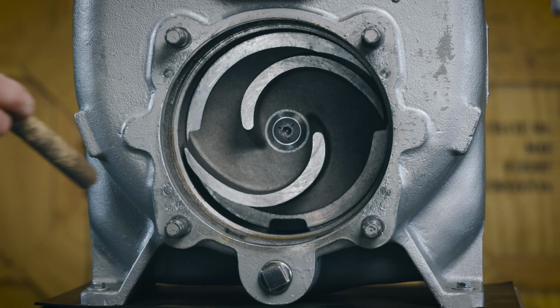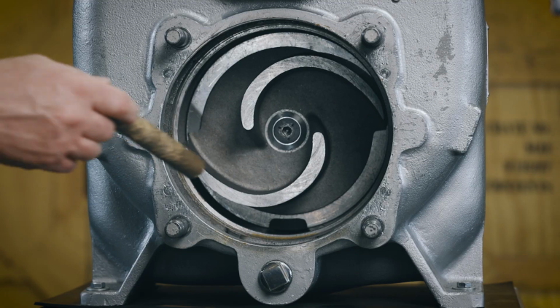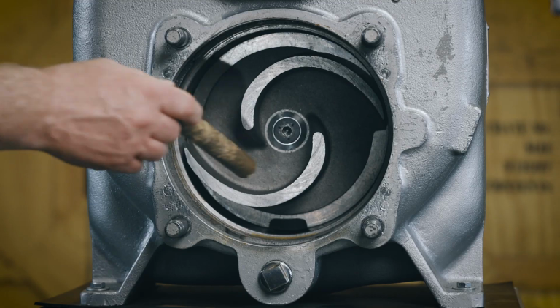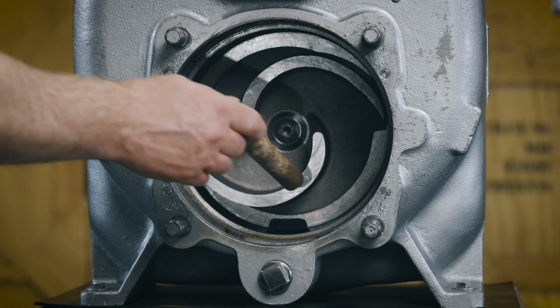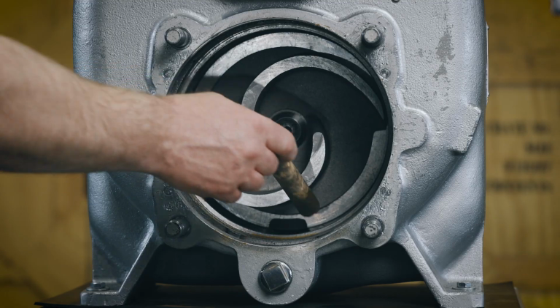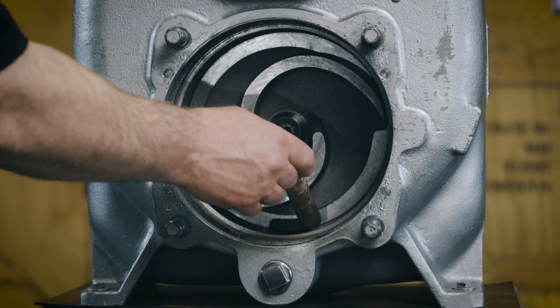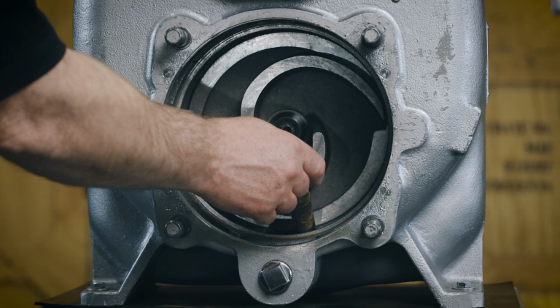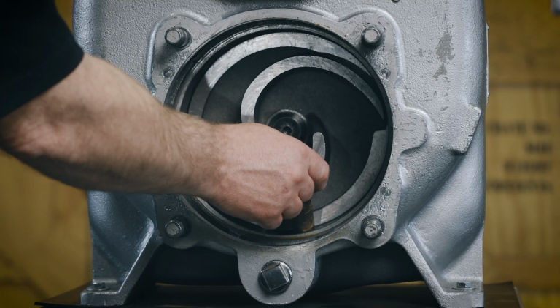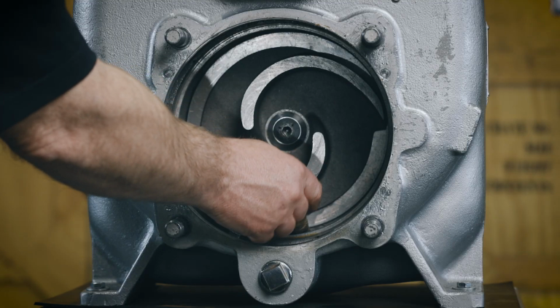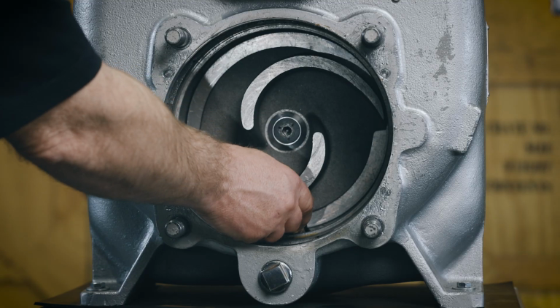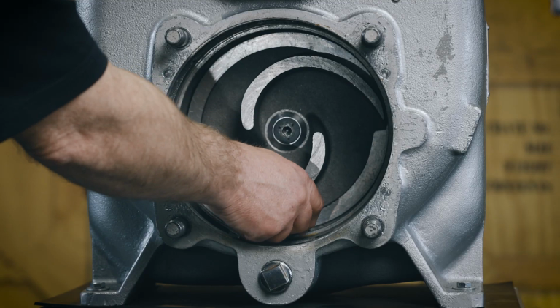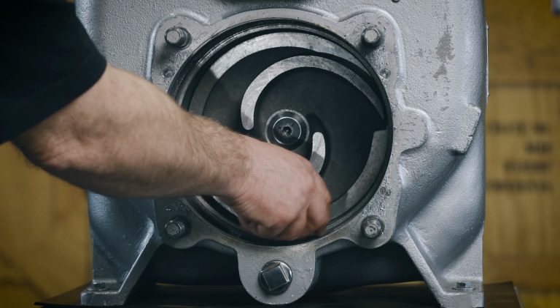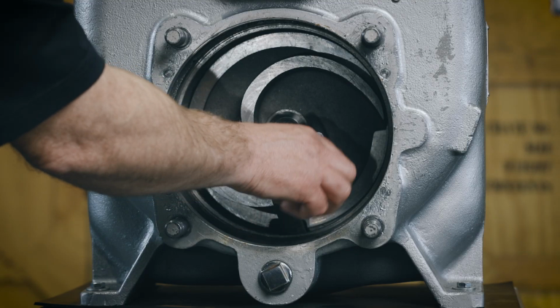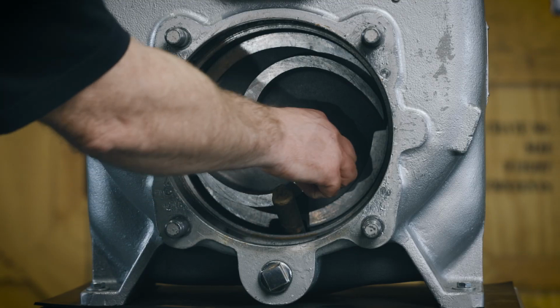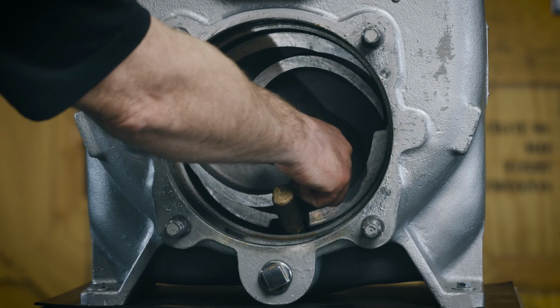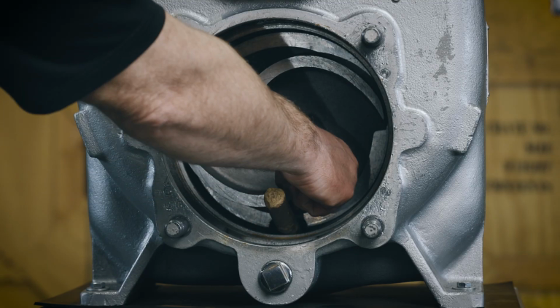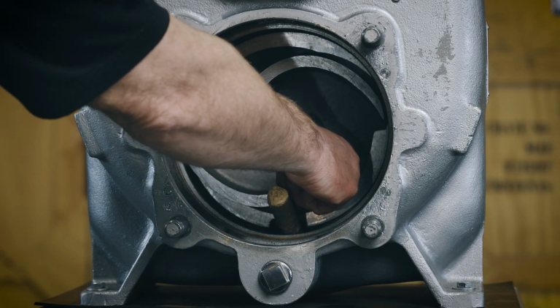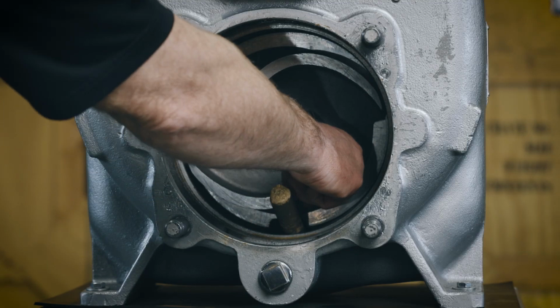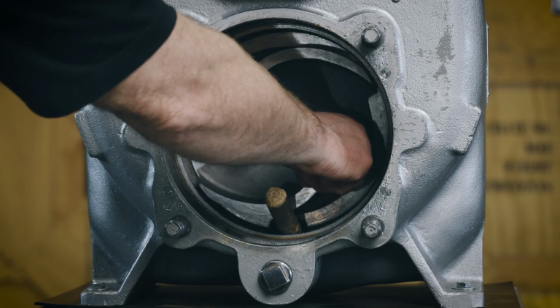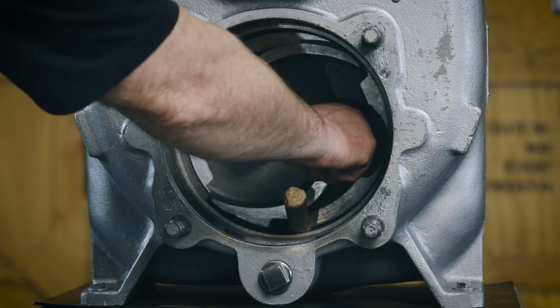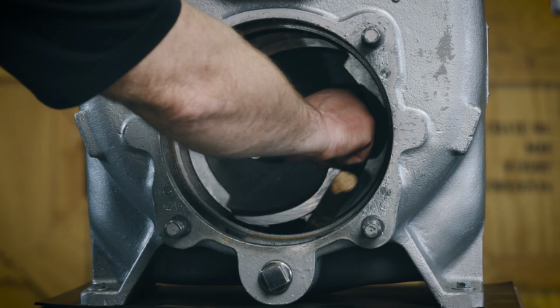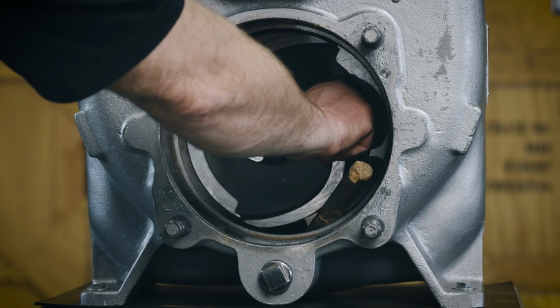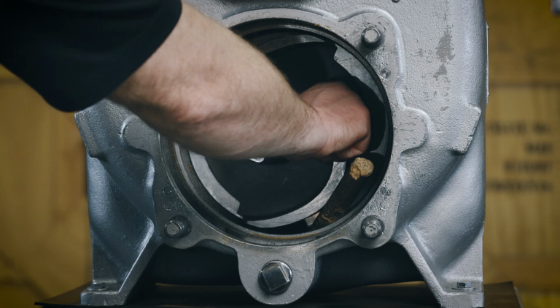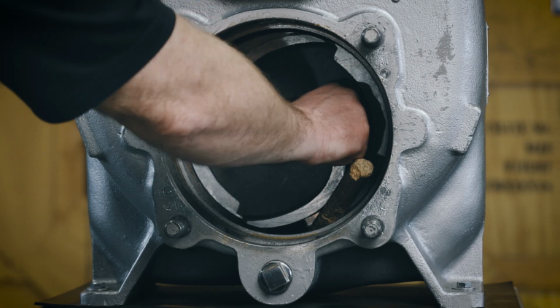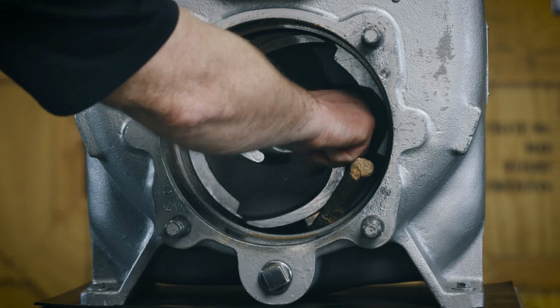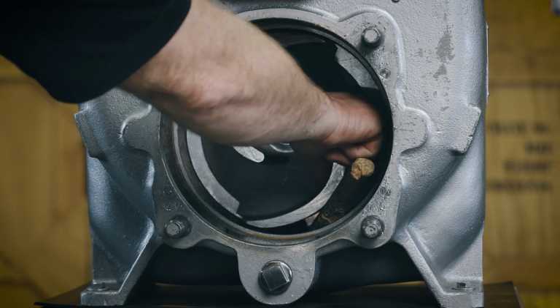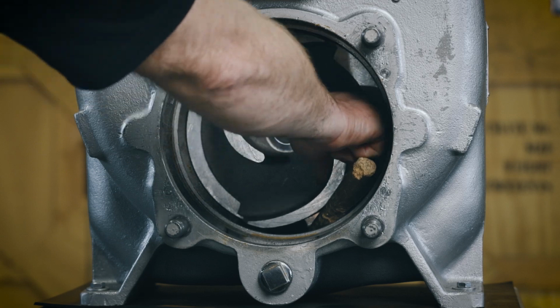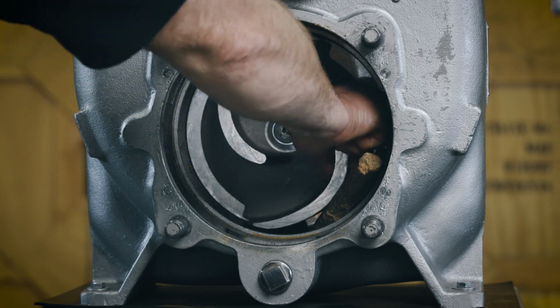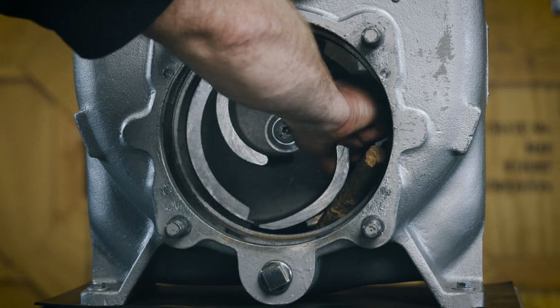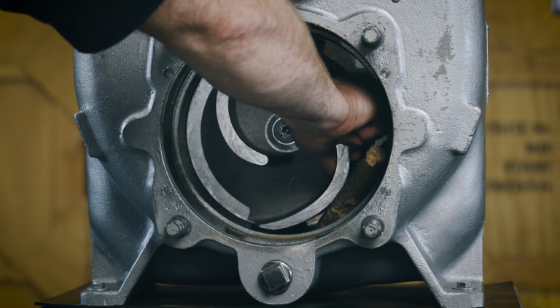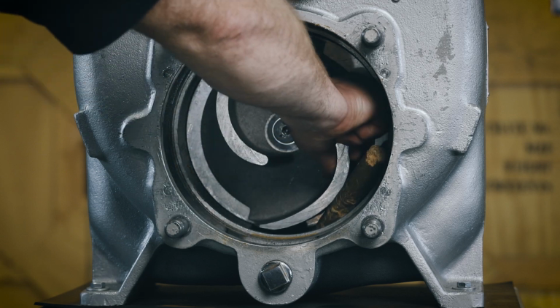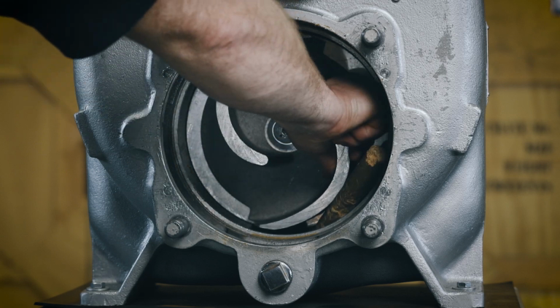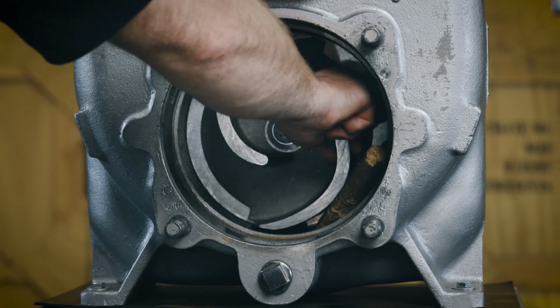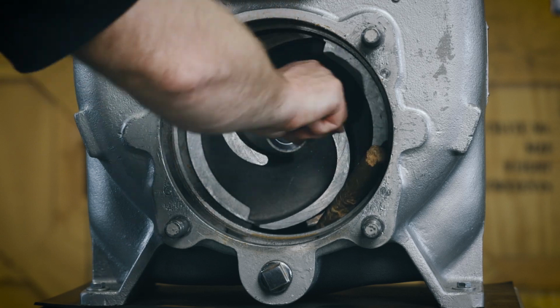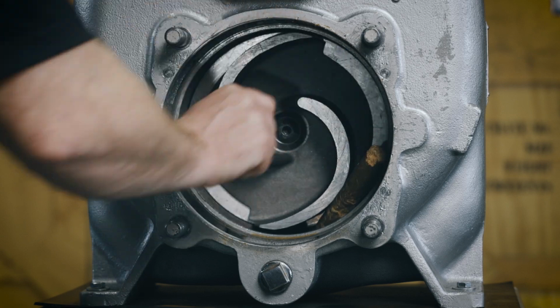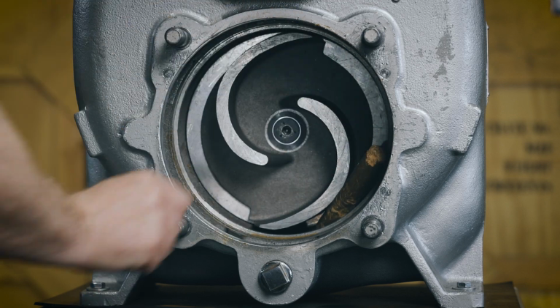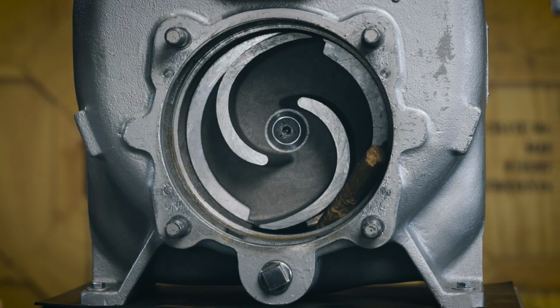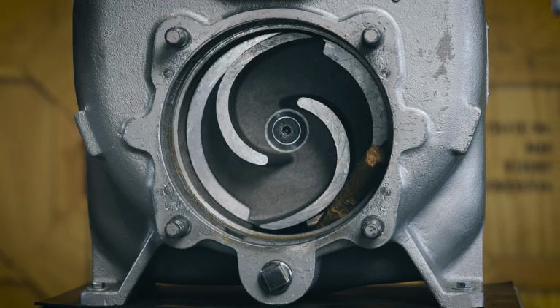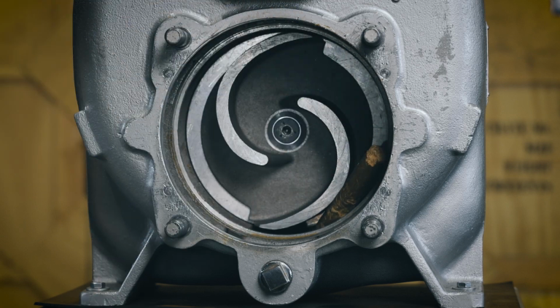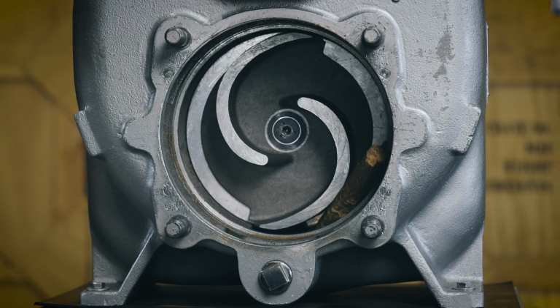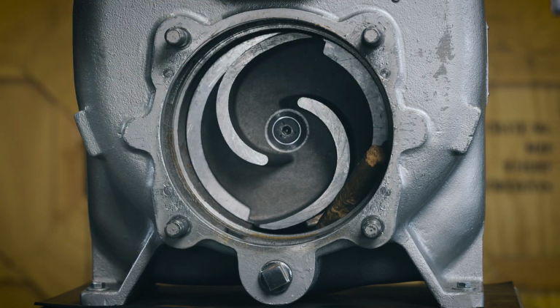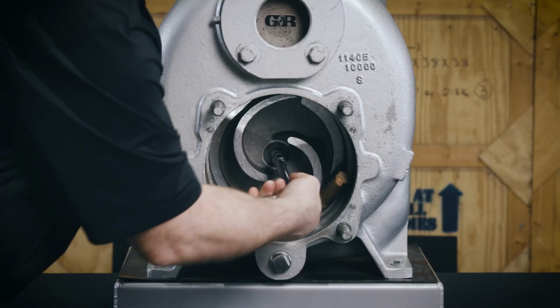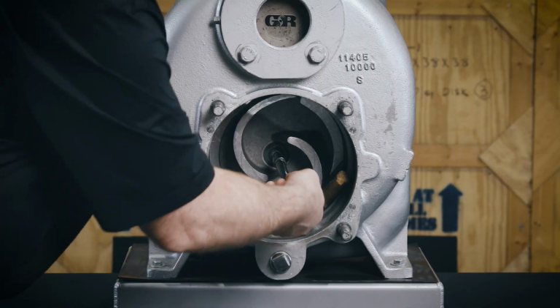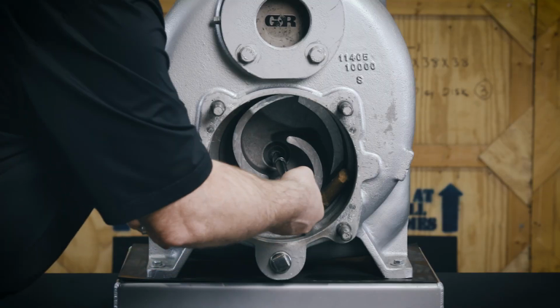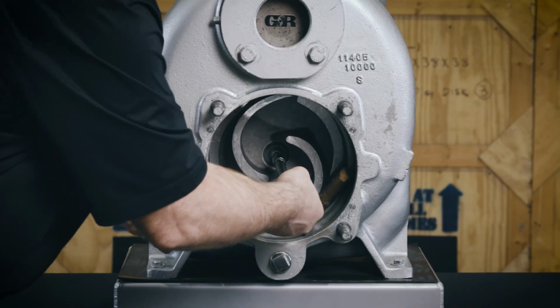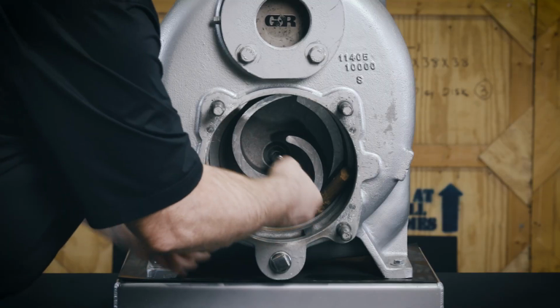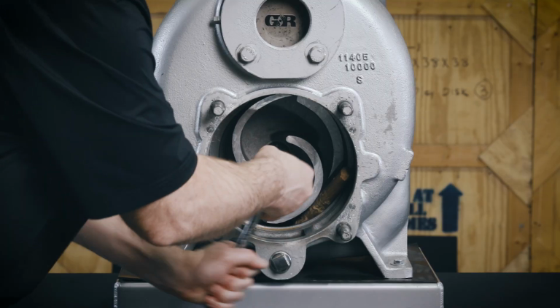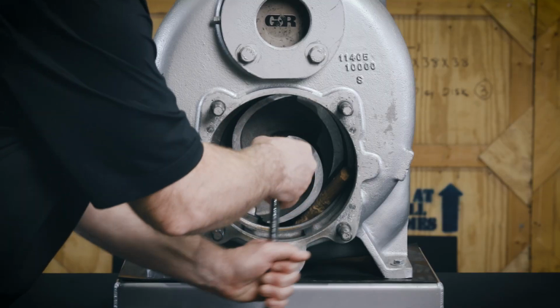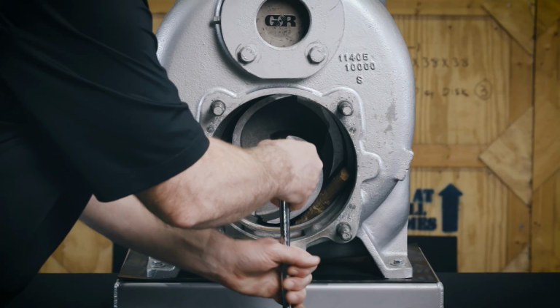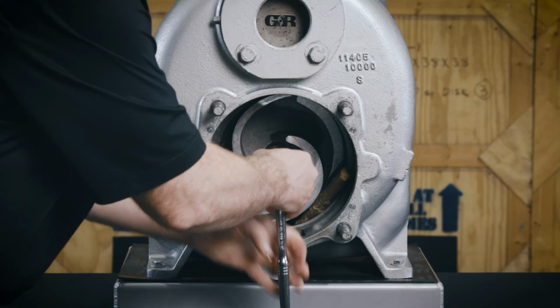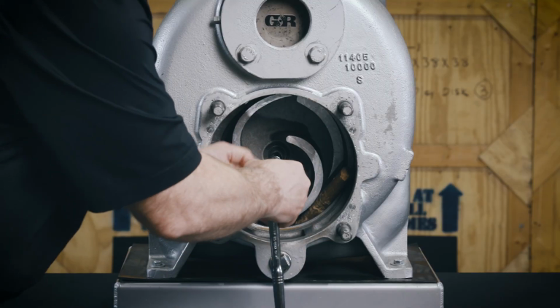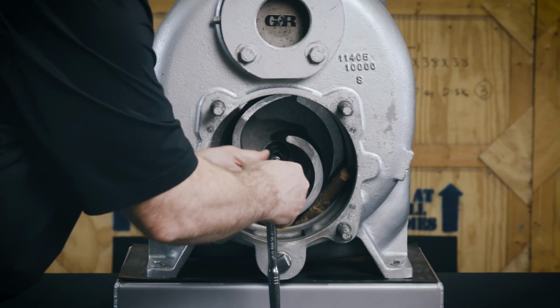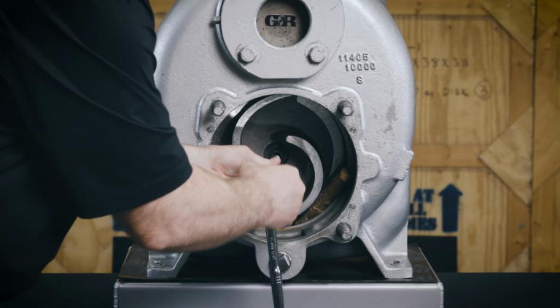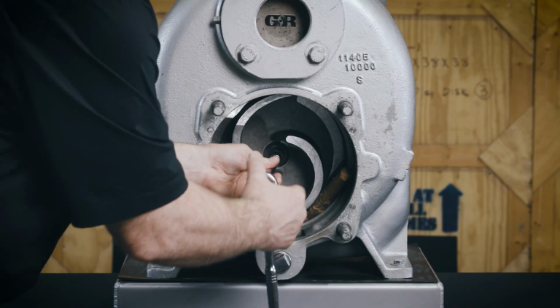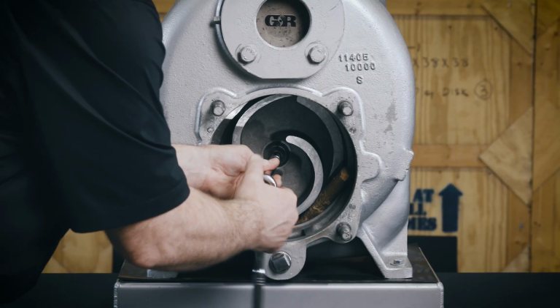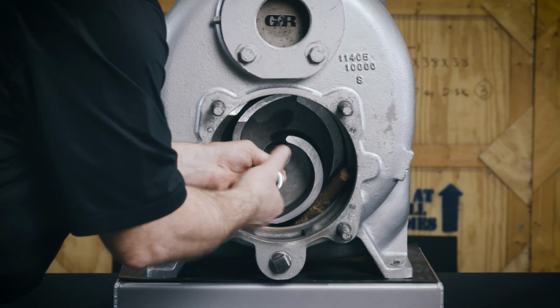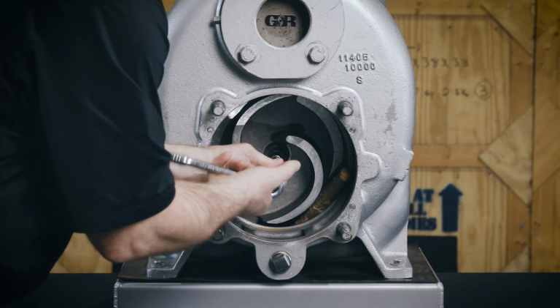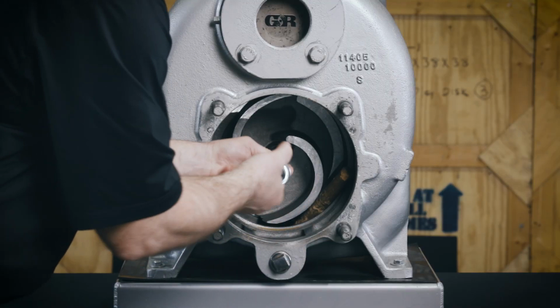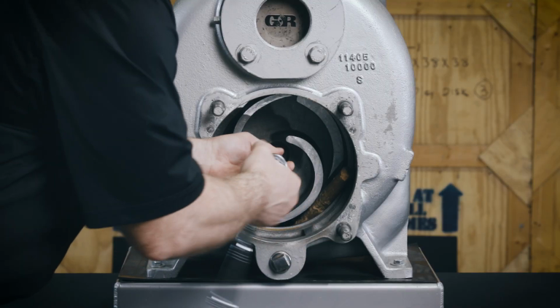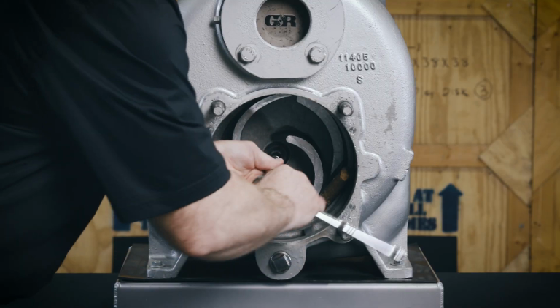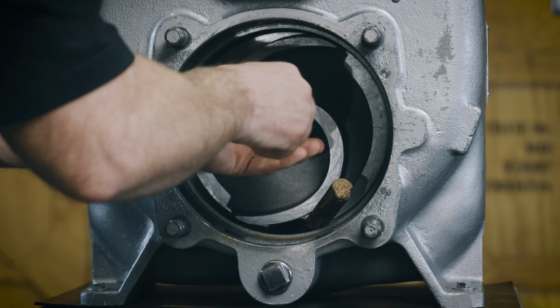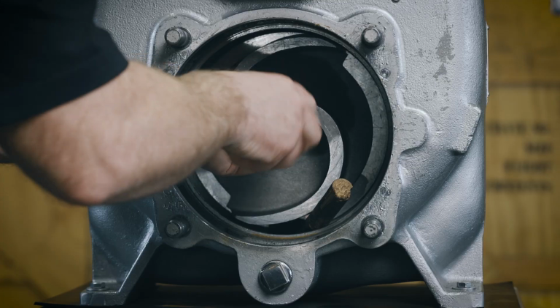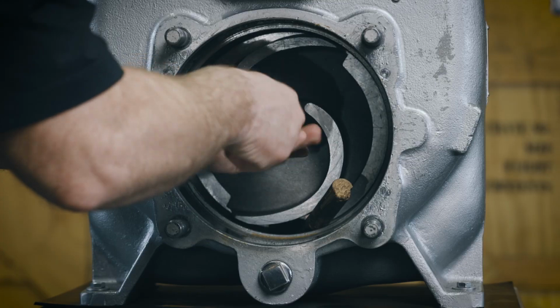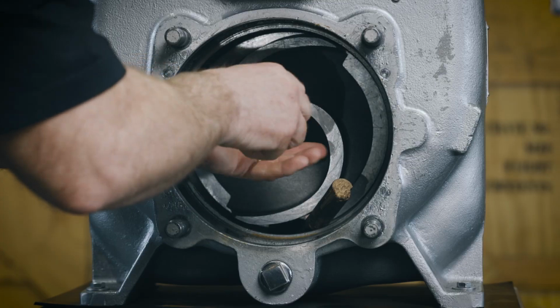Immobilize the impeller by wedging a block of wood between the vanes and pump casing, and remove the impeller cap screw and washer.